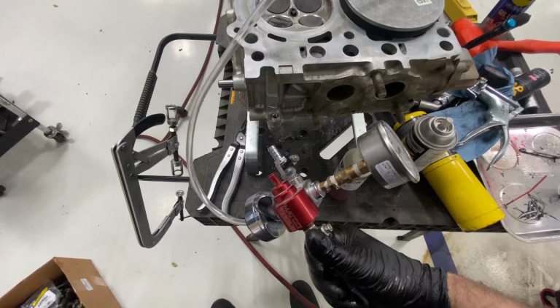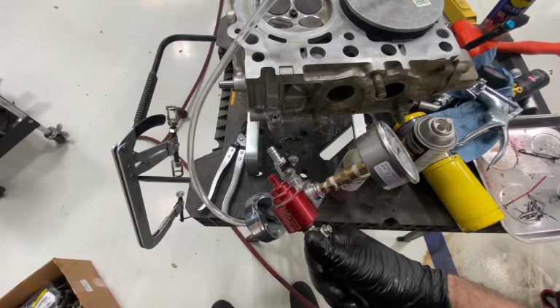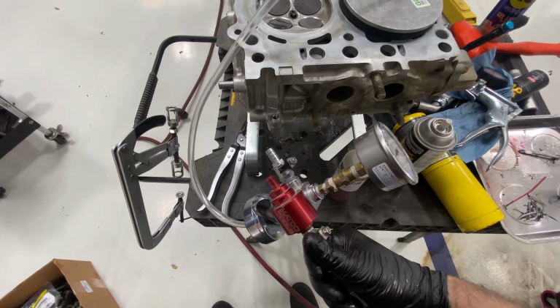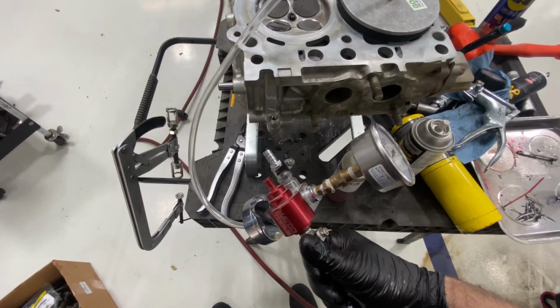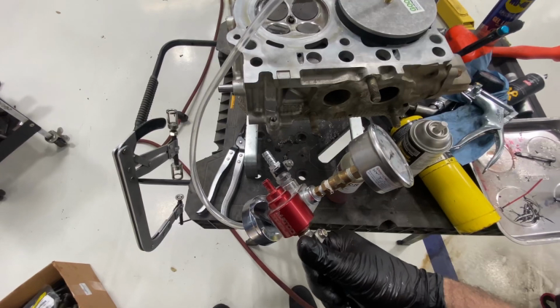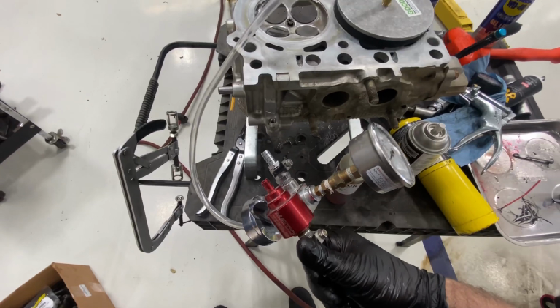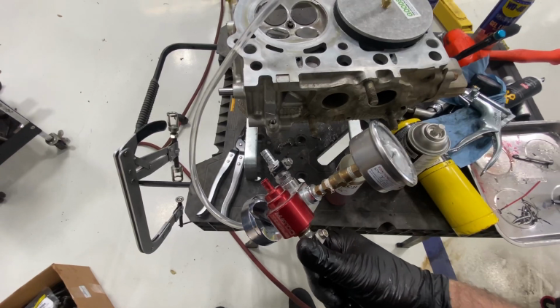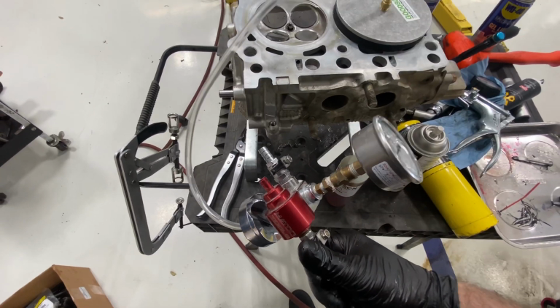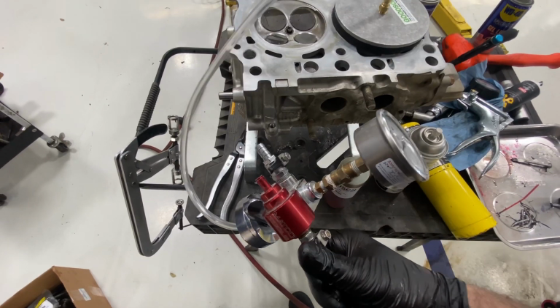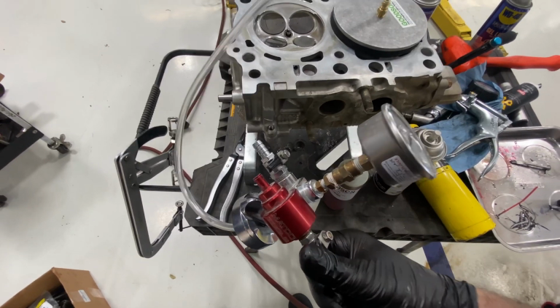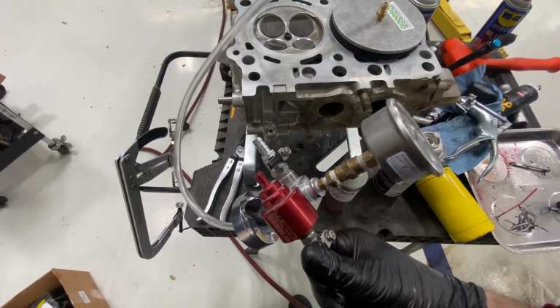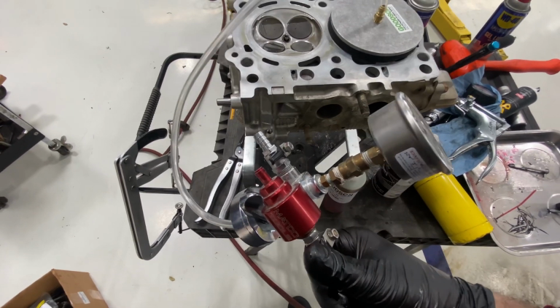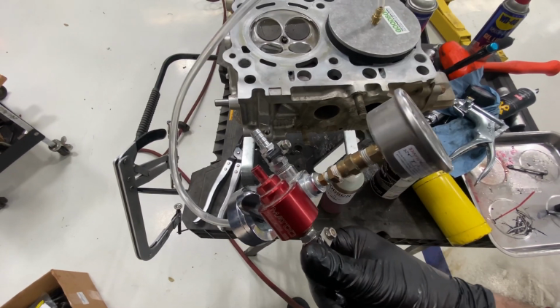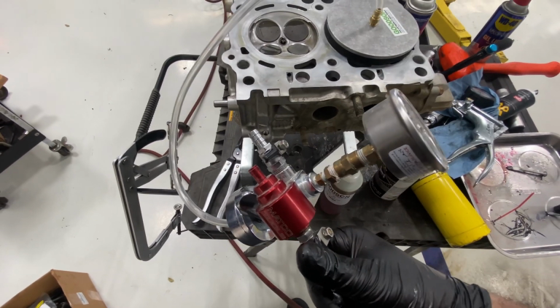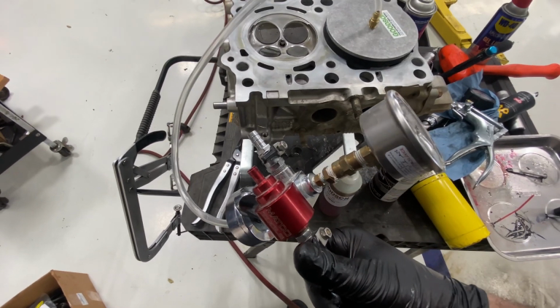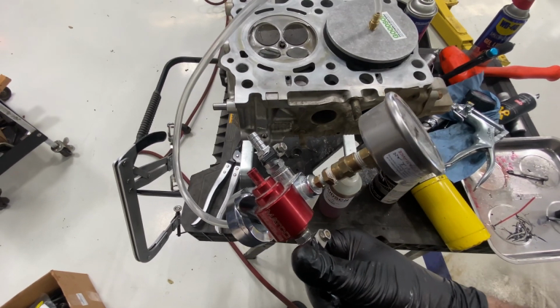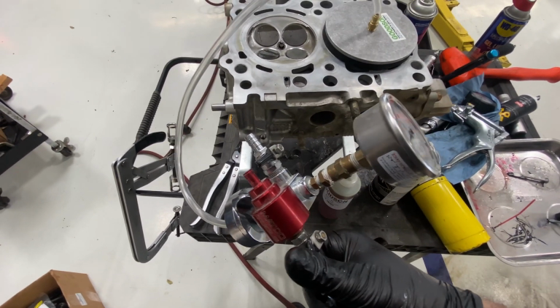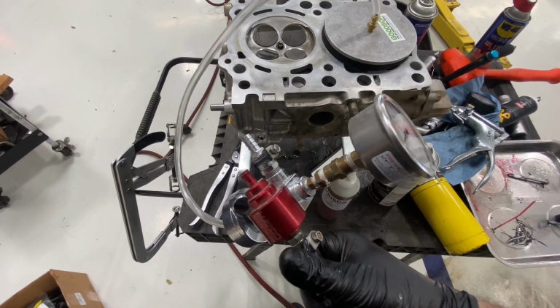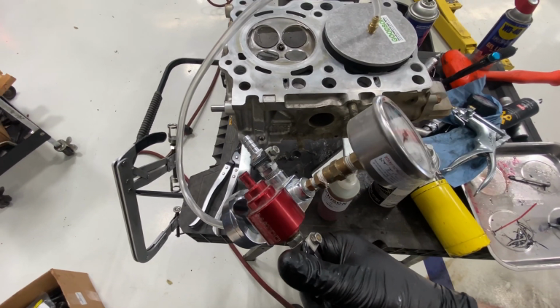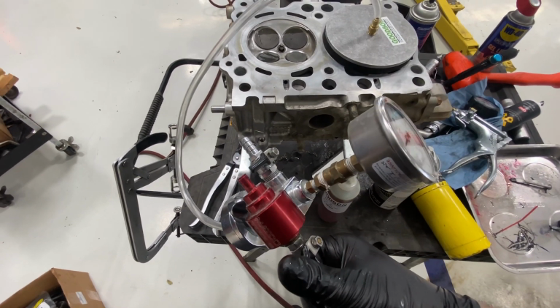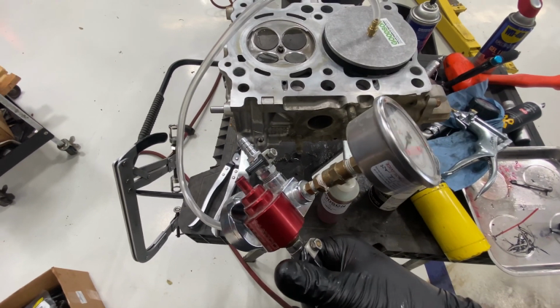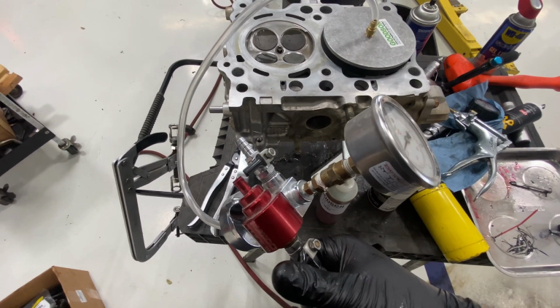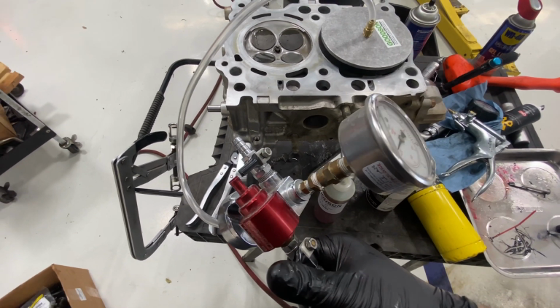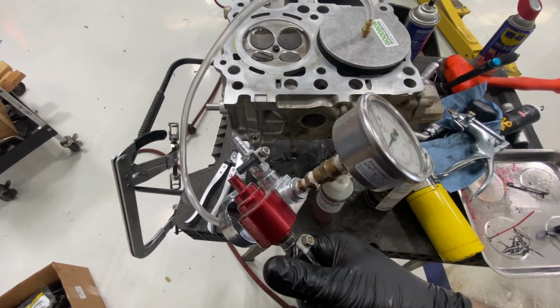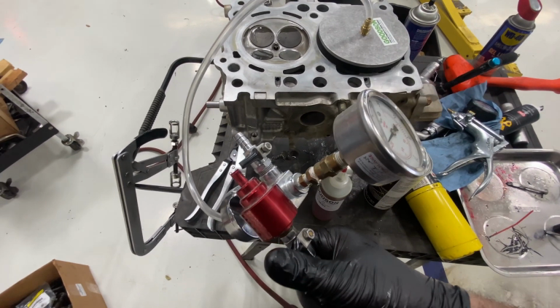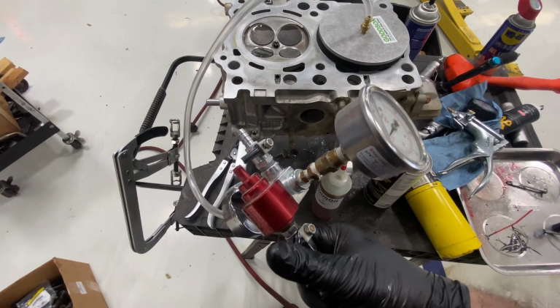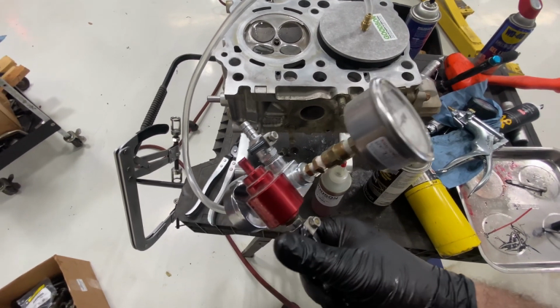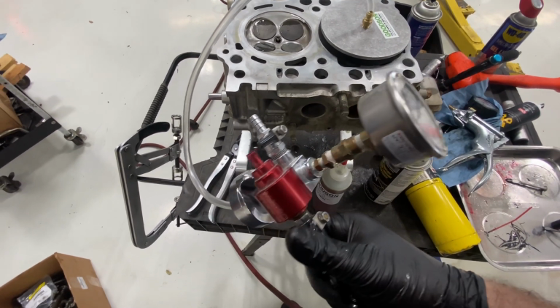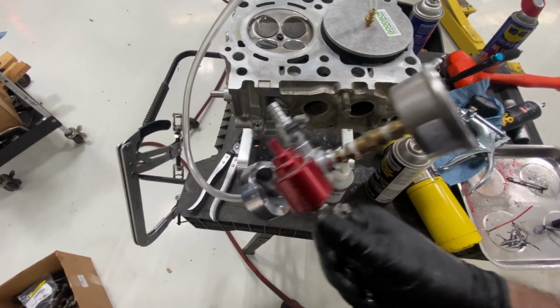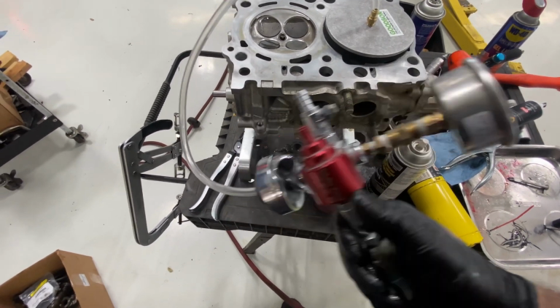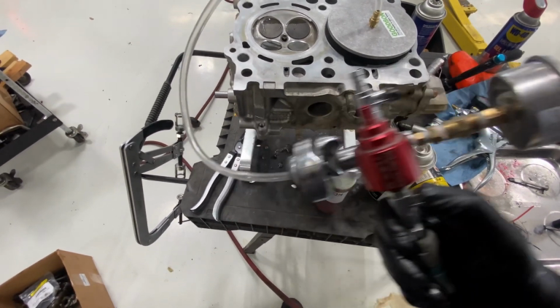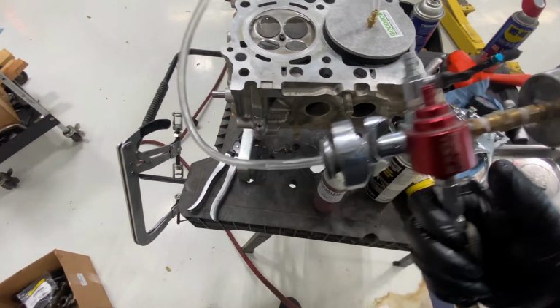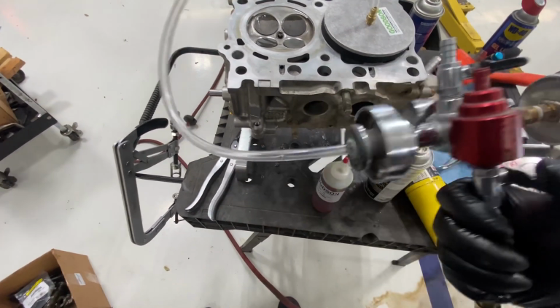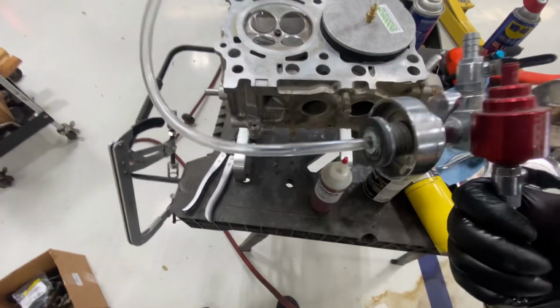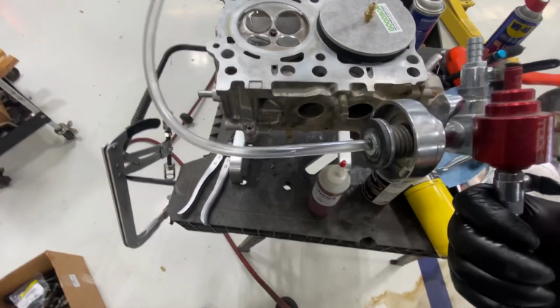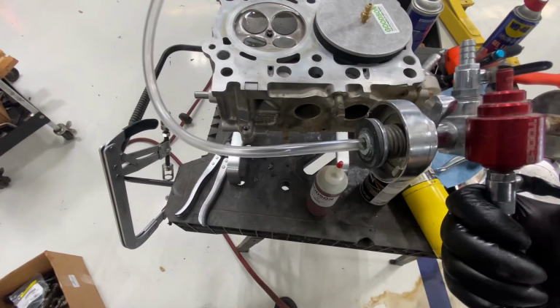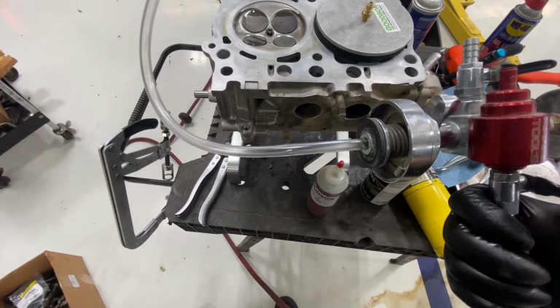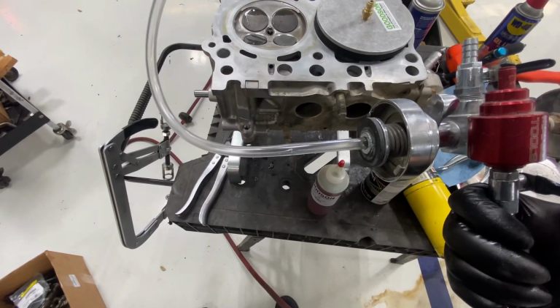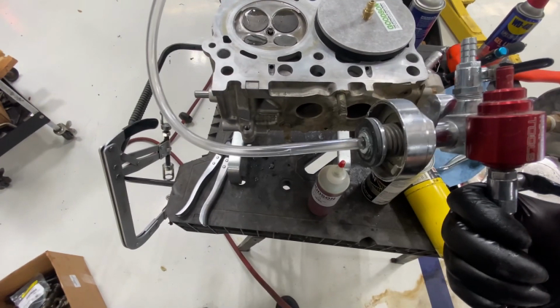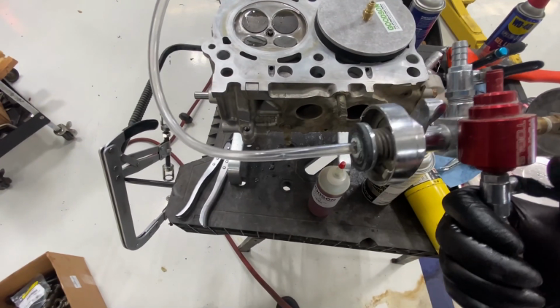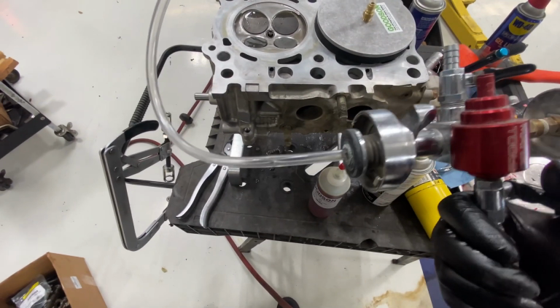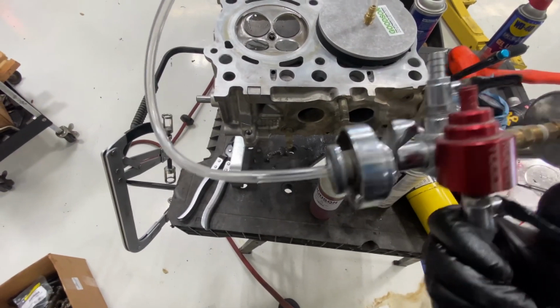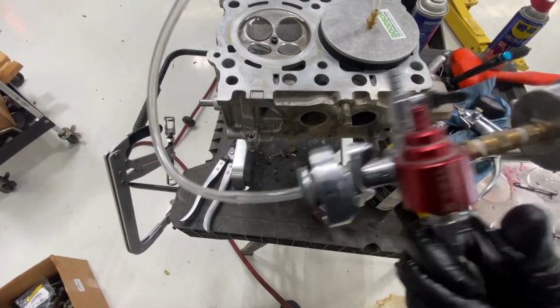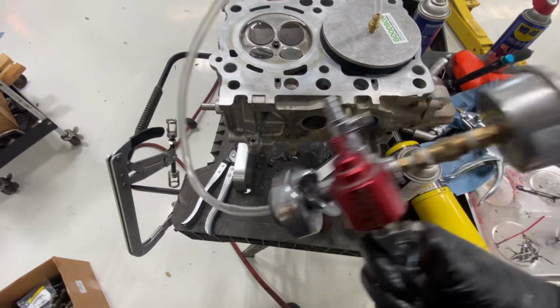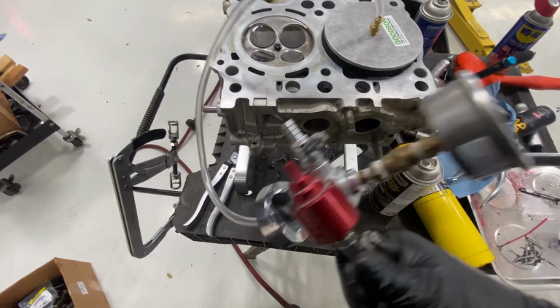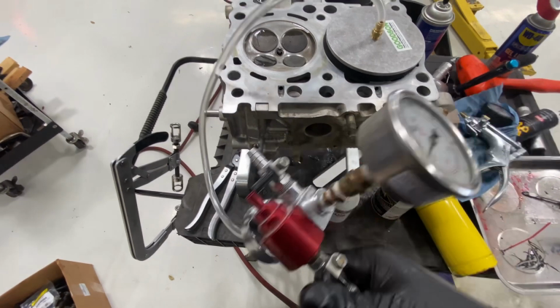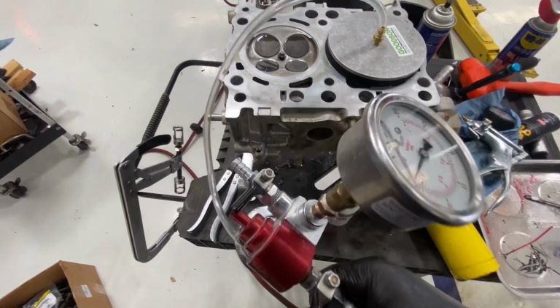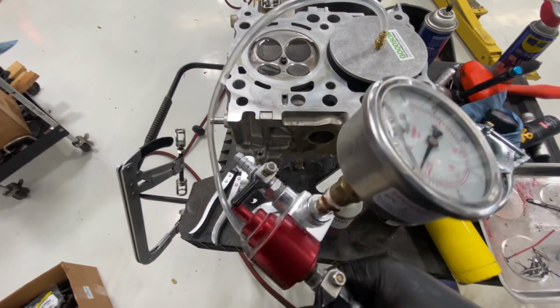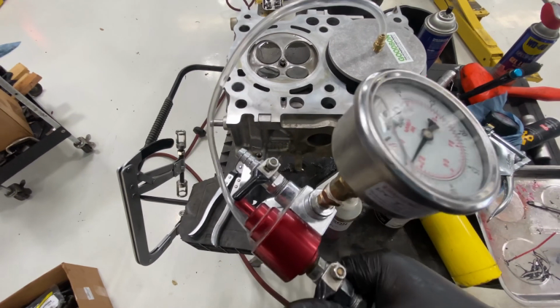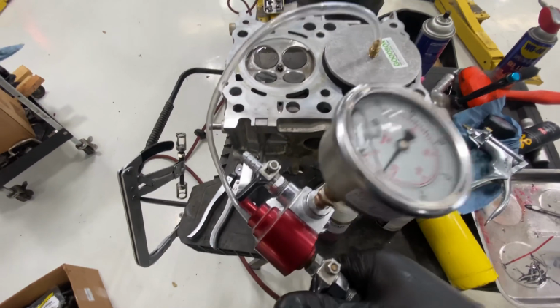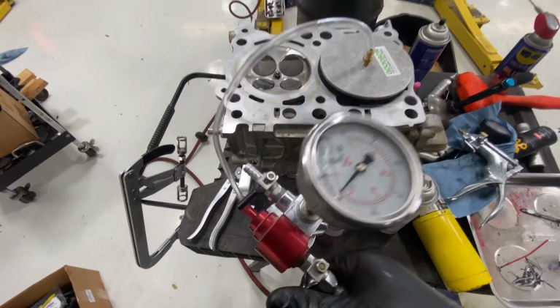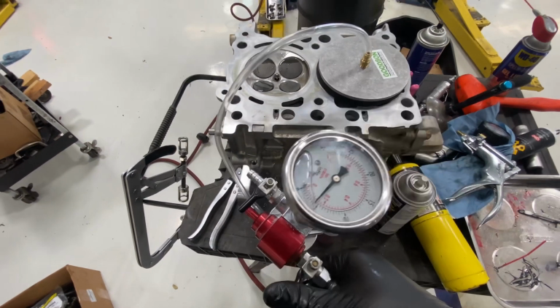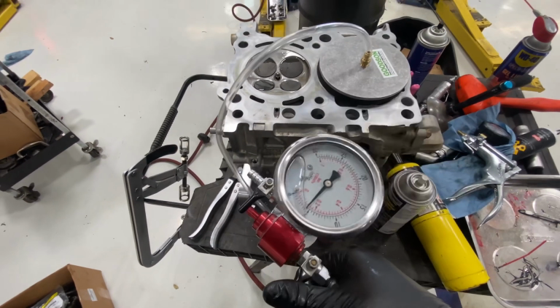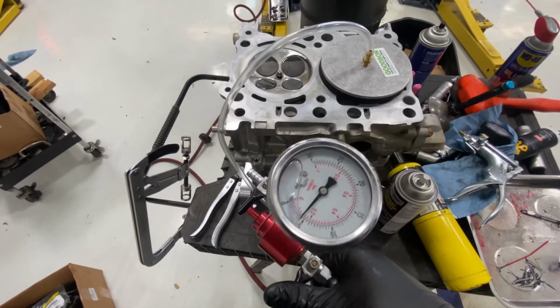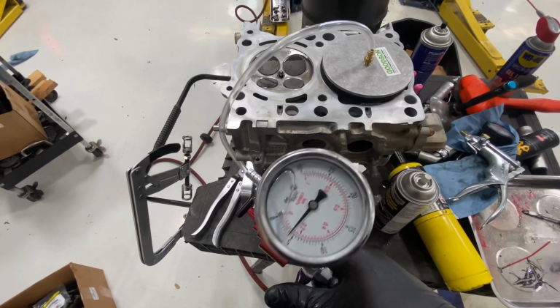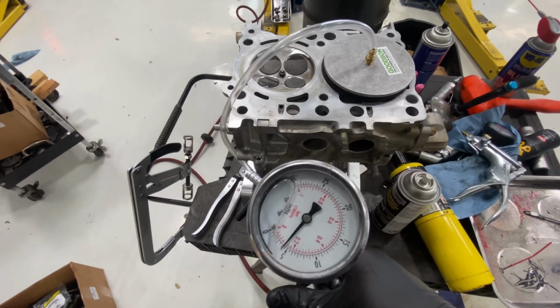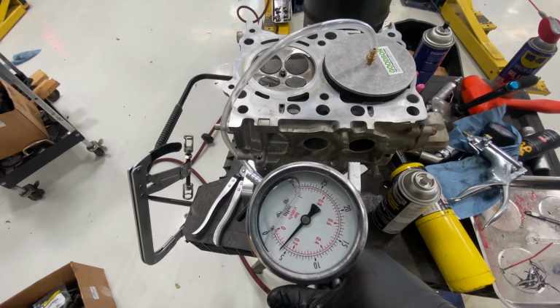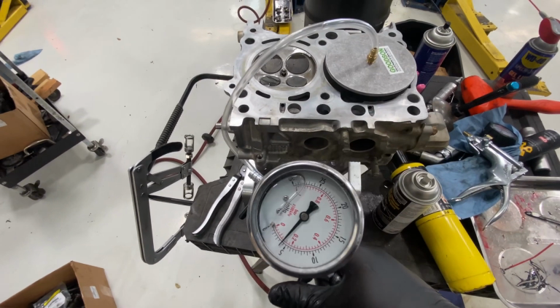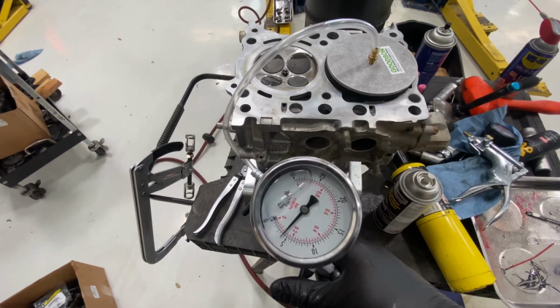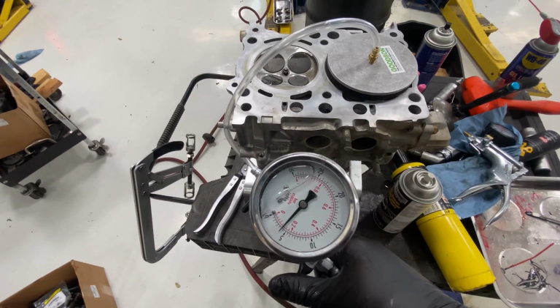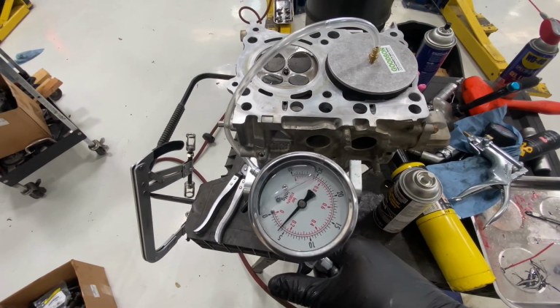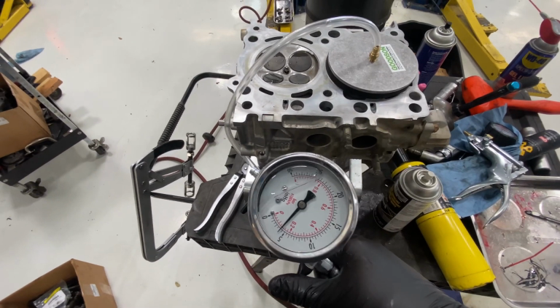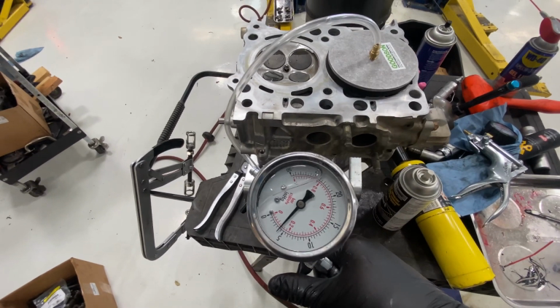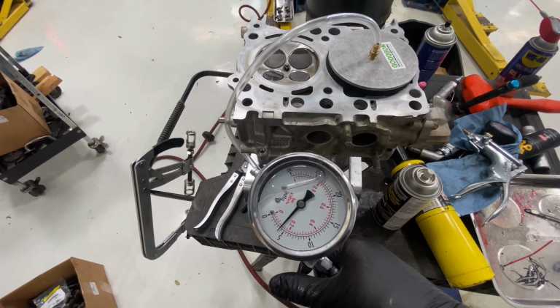An airlift is nothing more than that $600 gun that Goodson sells. I just rammed that hose up in there. Use what you got, folks.